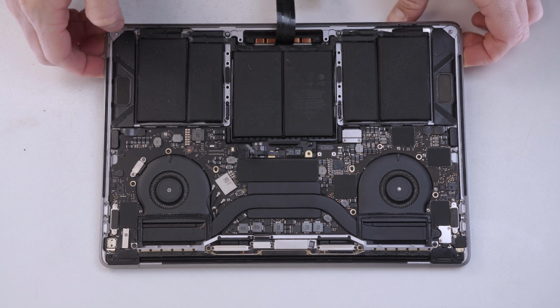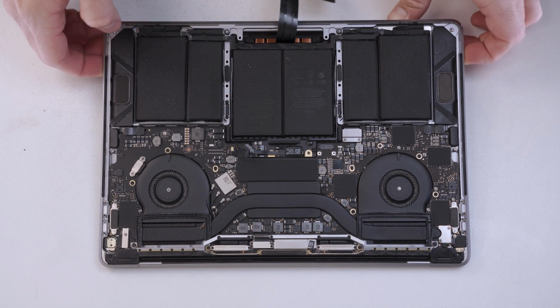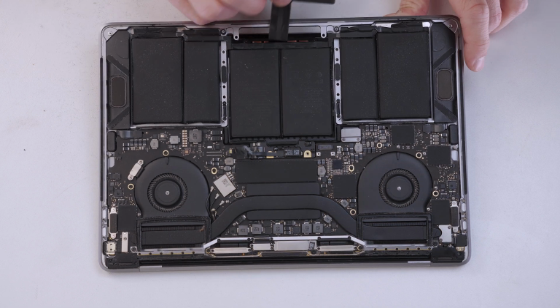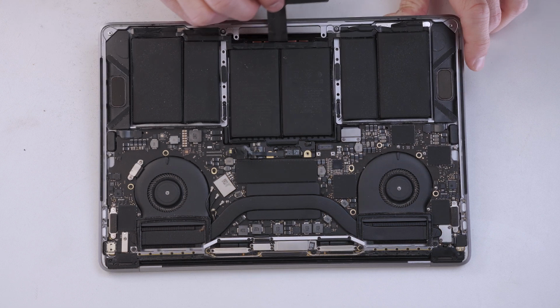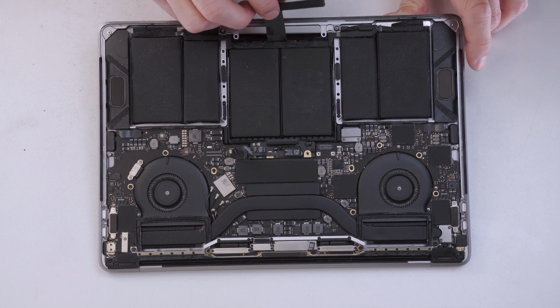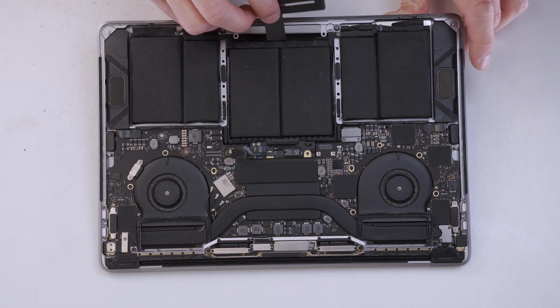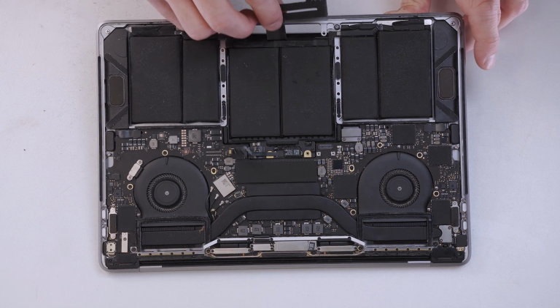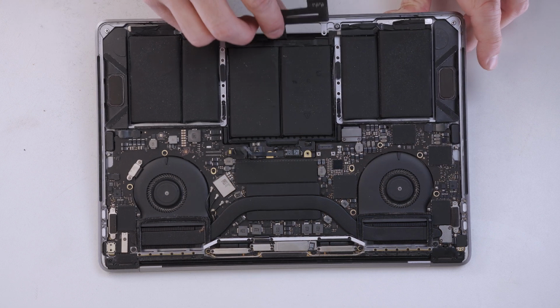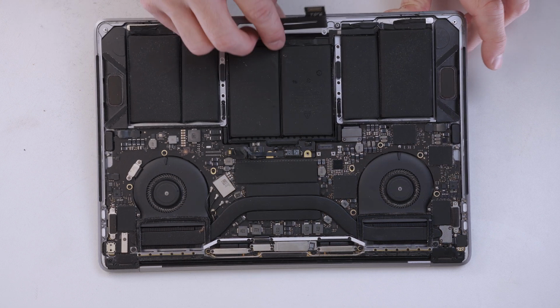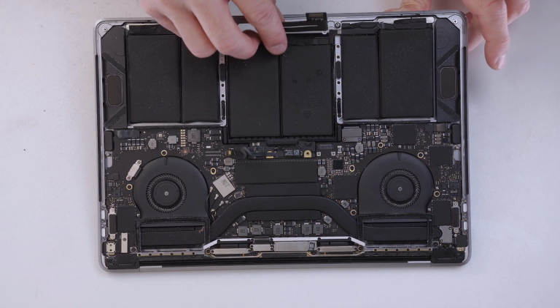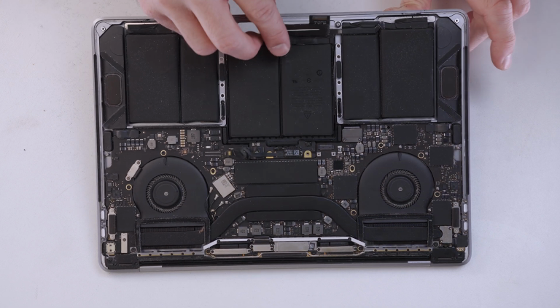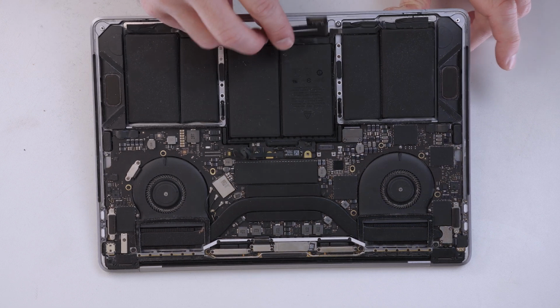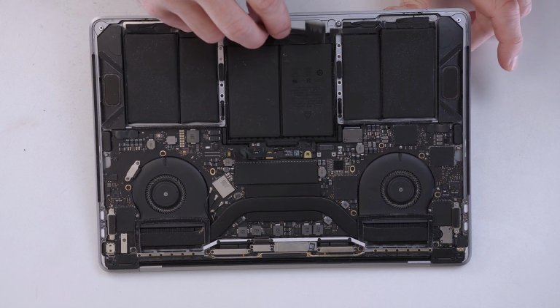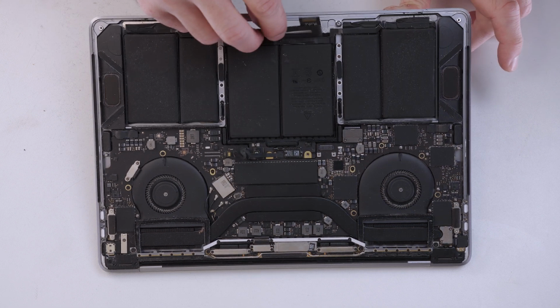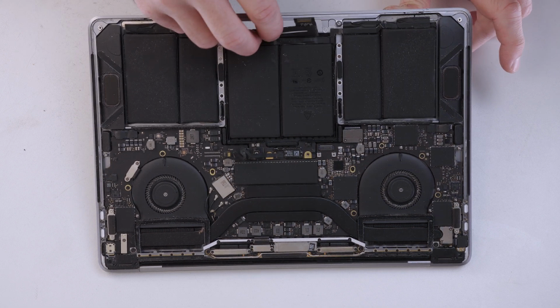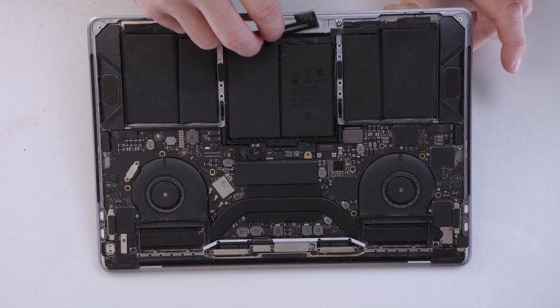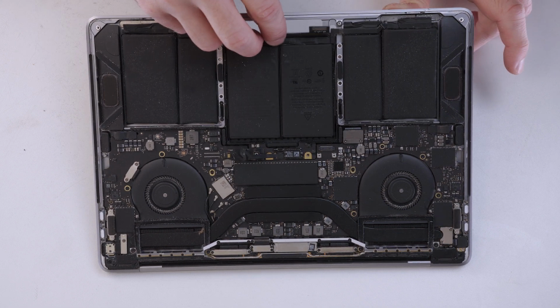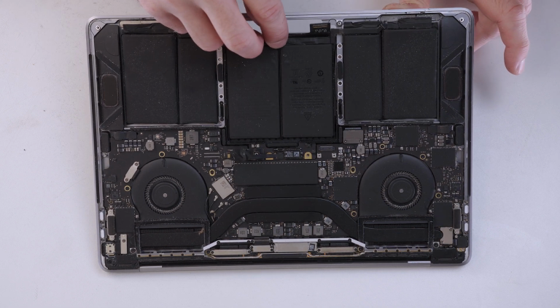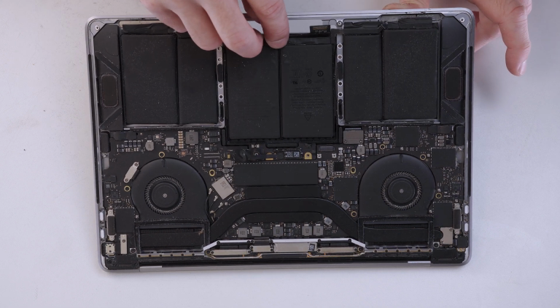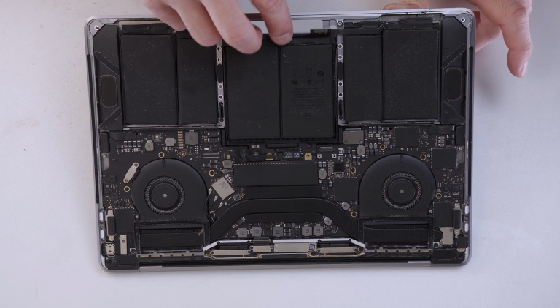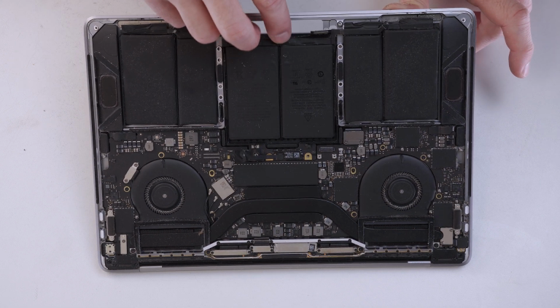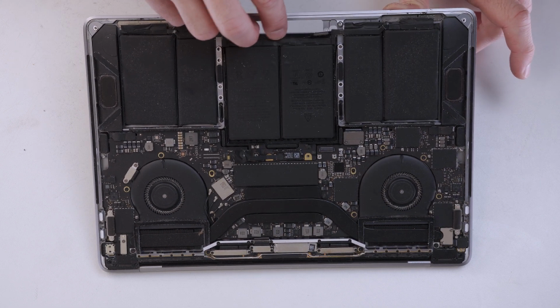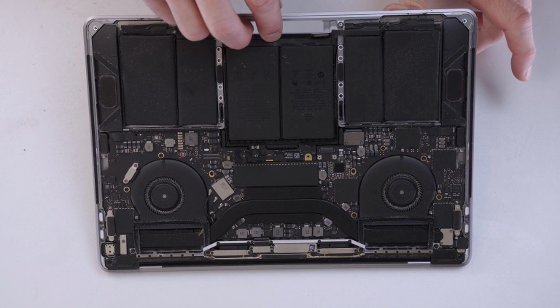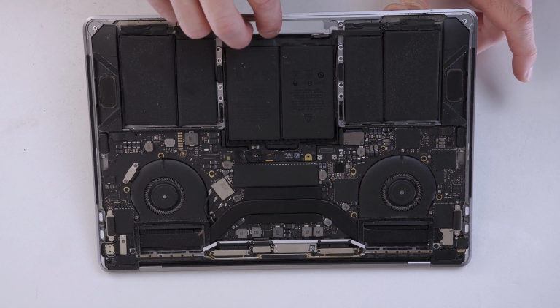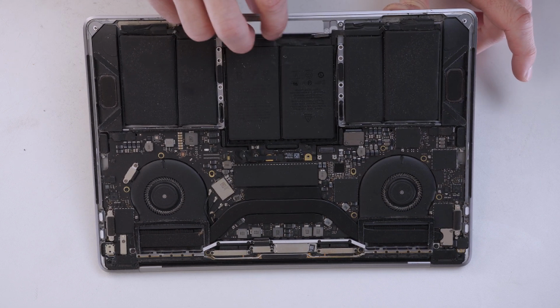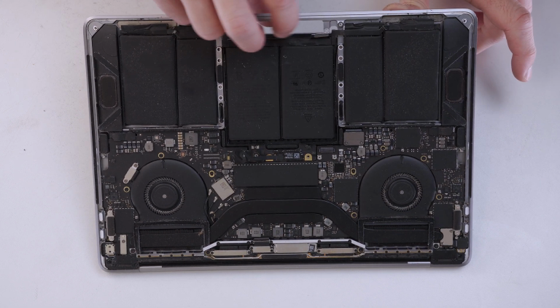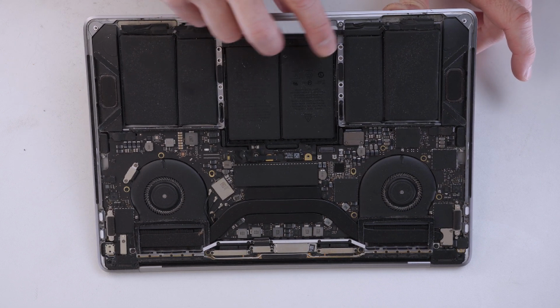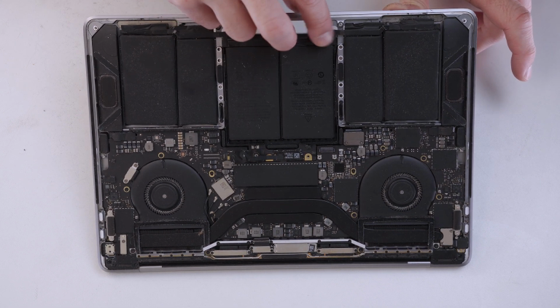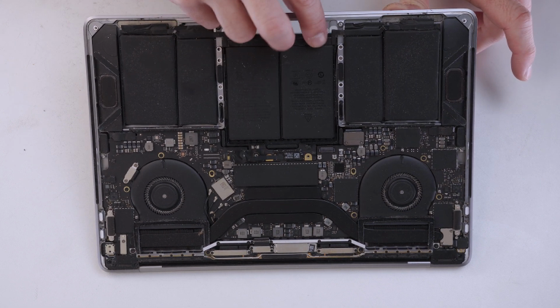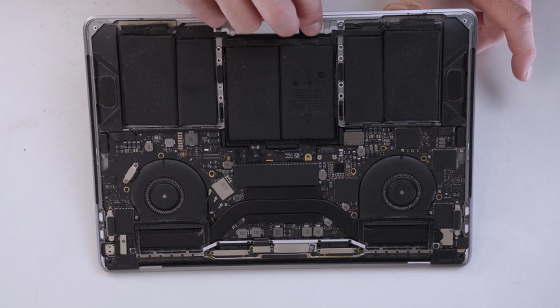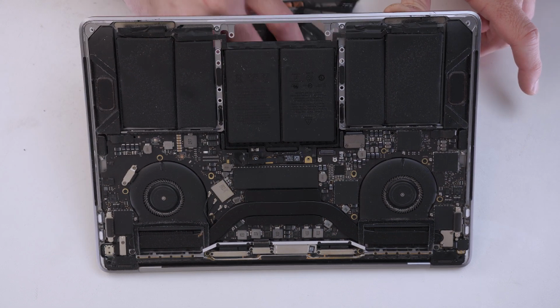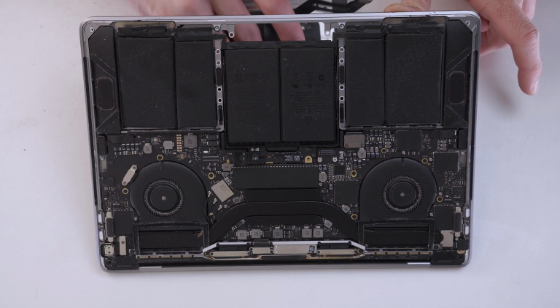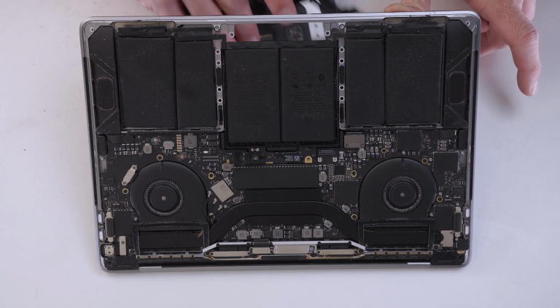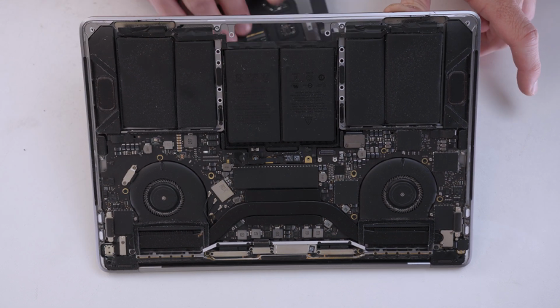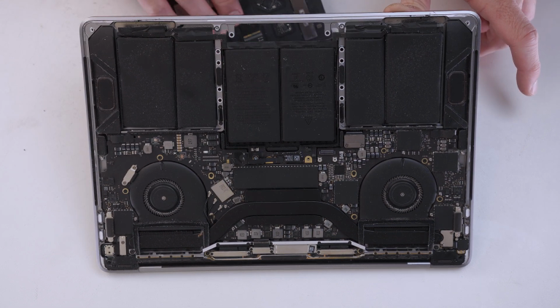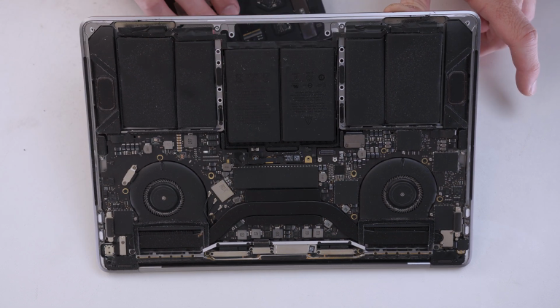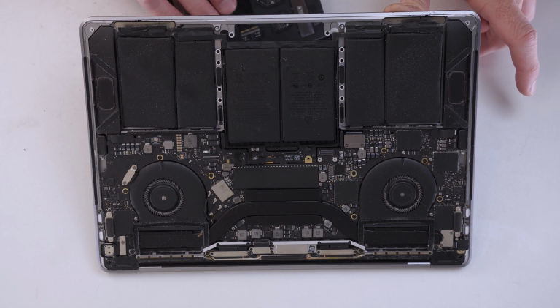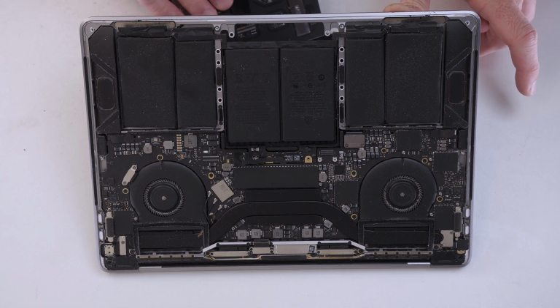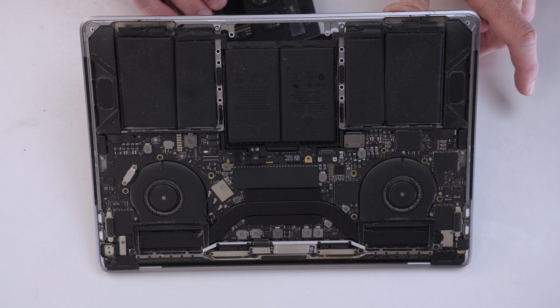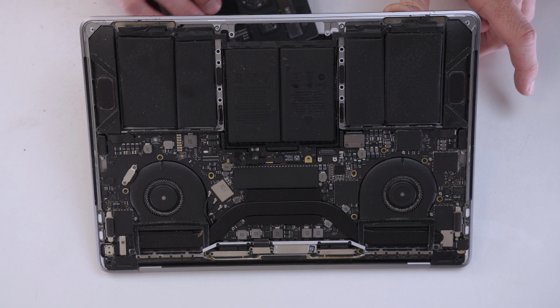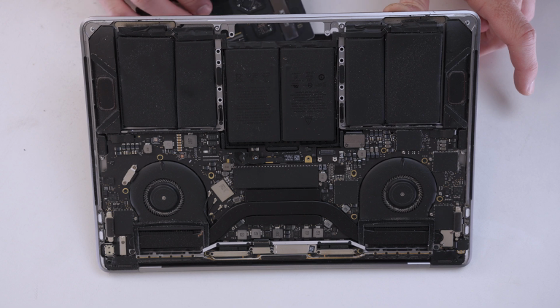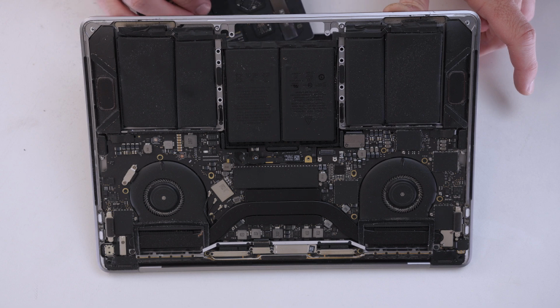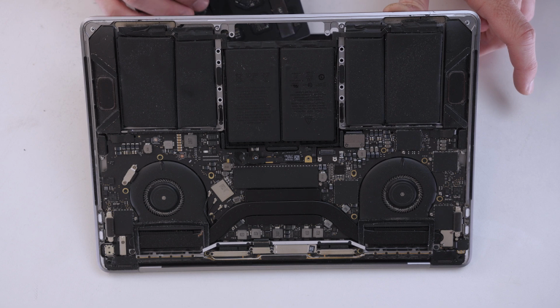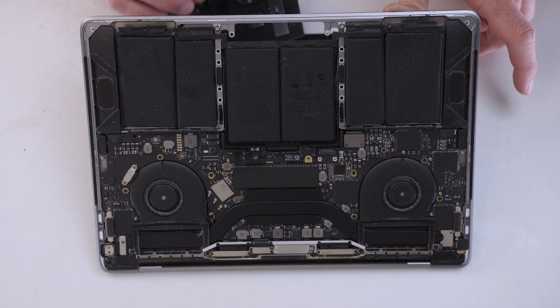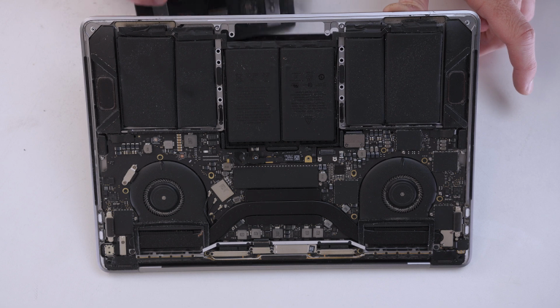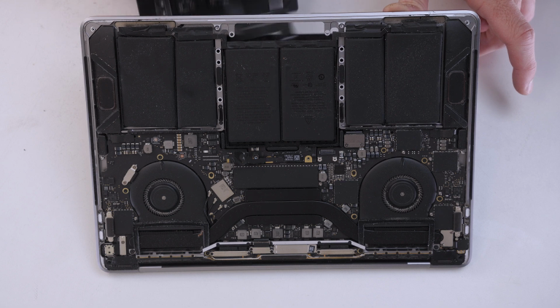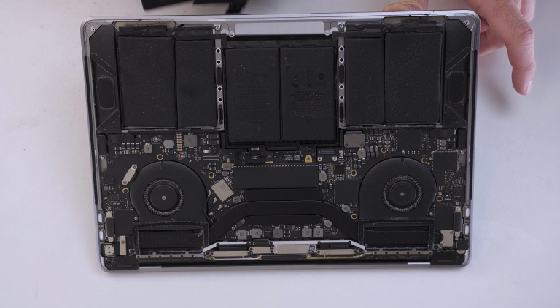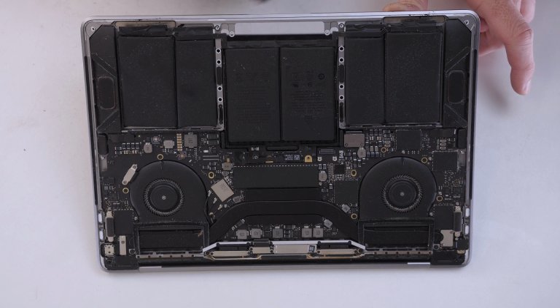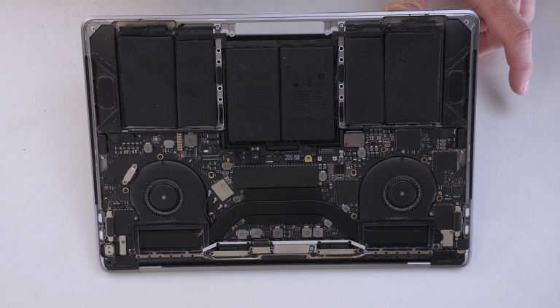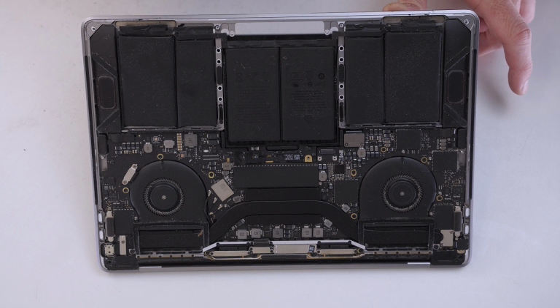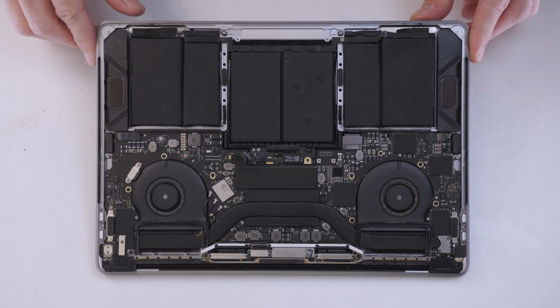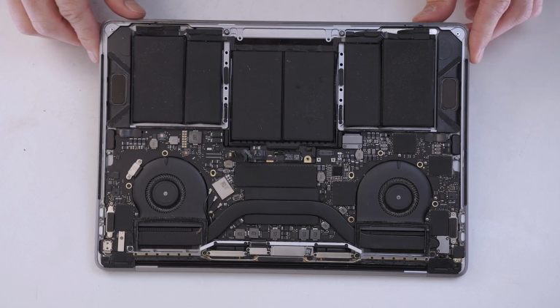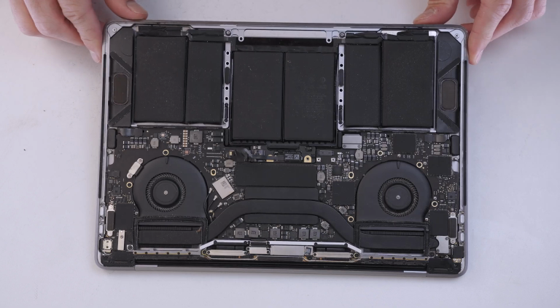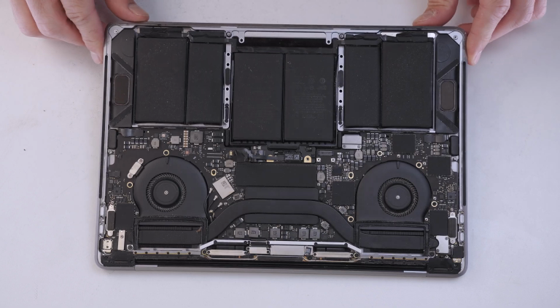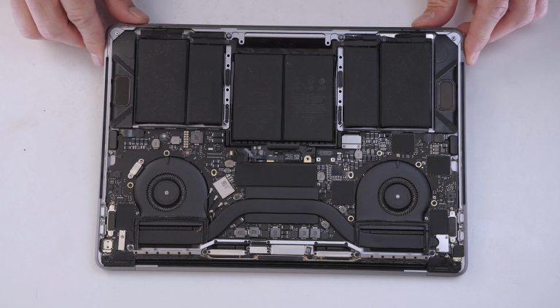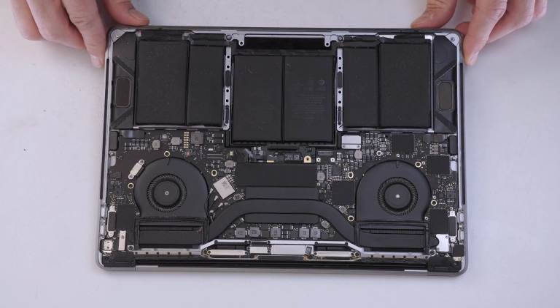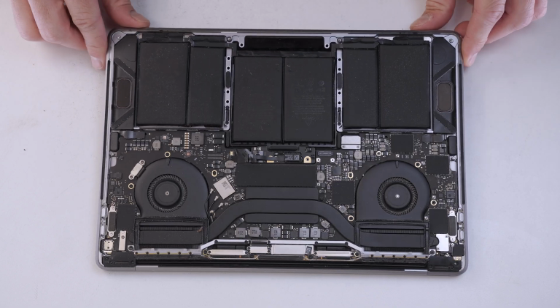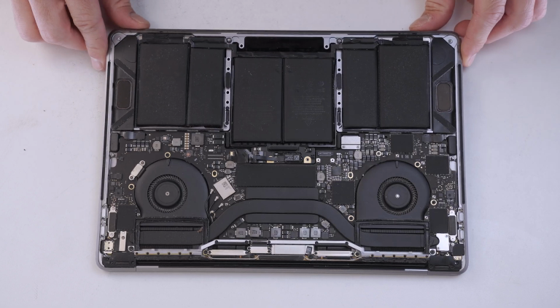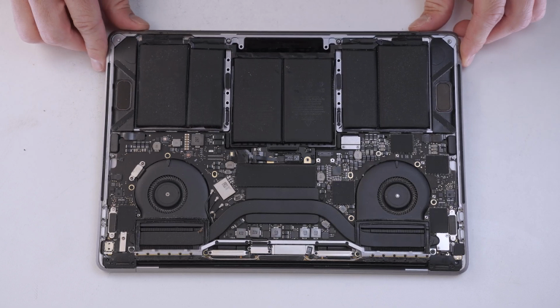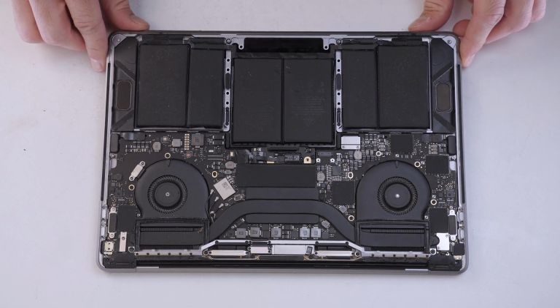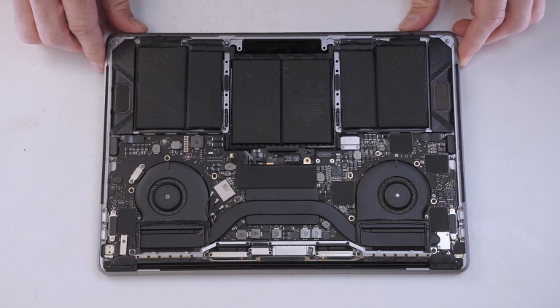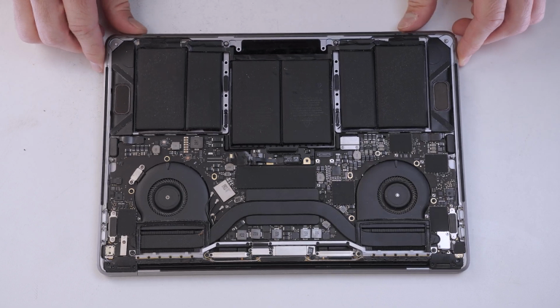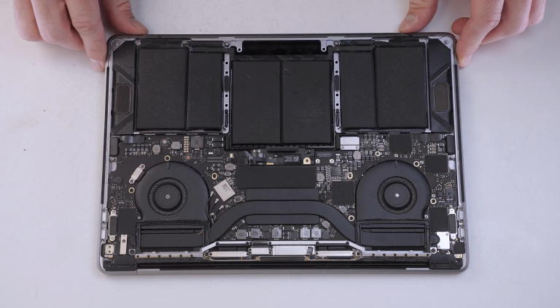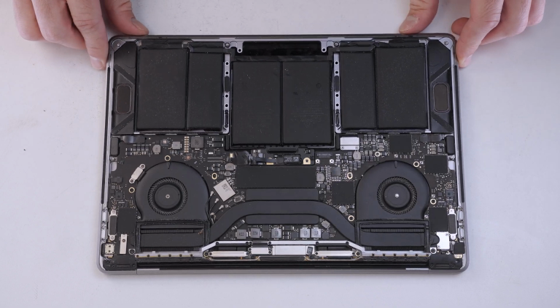Now that the touchpad's out we can go ahead and remove the middle of the battery from the MacBook chassis.